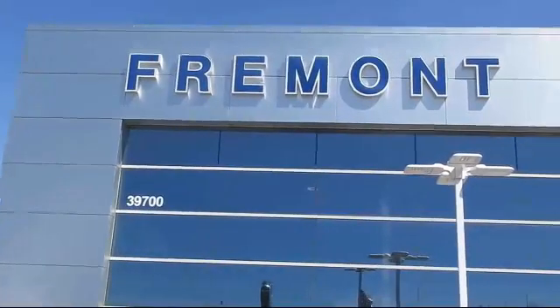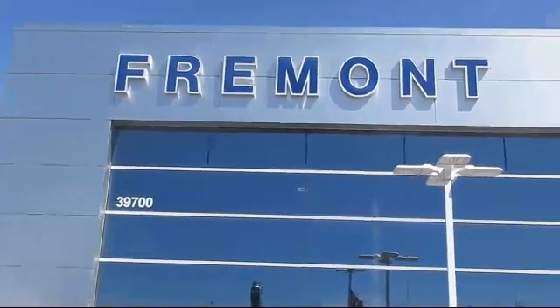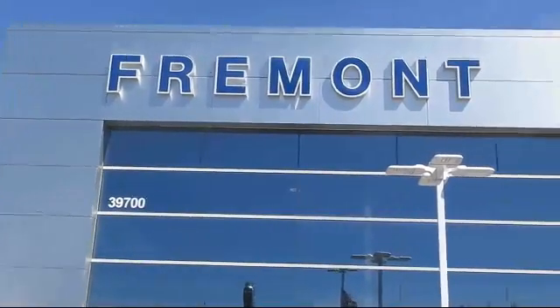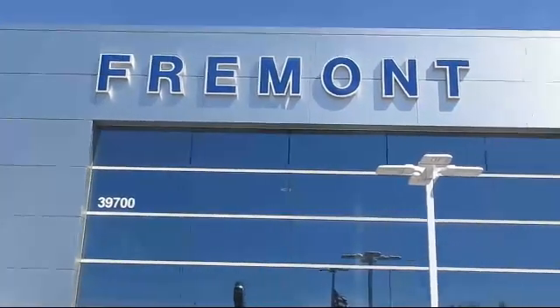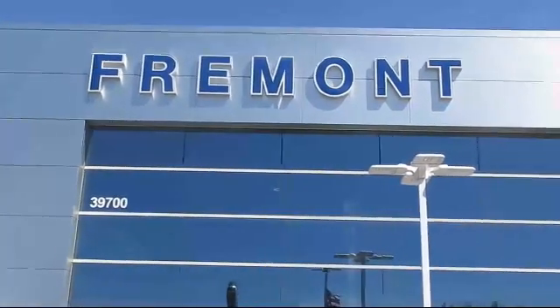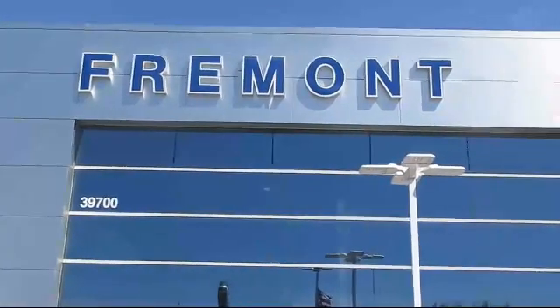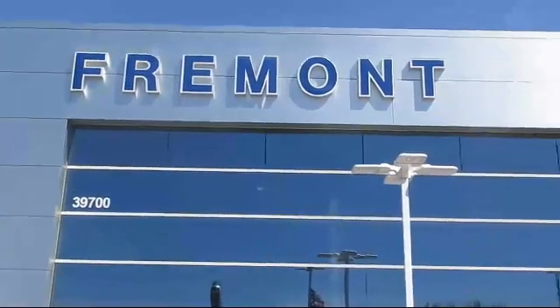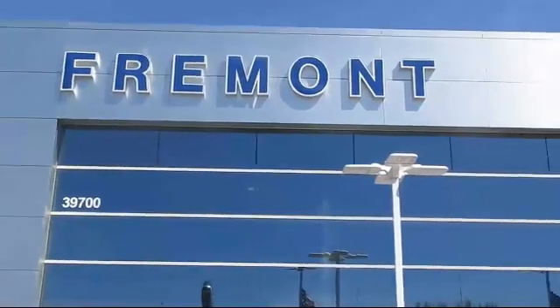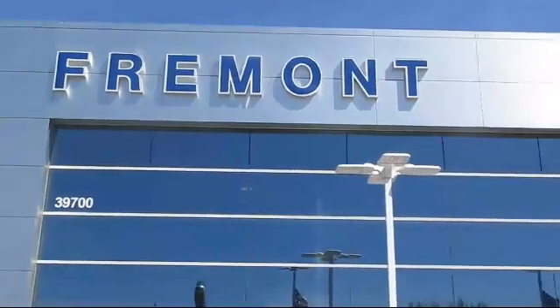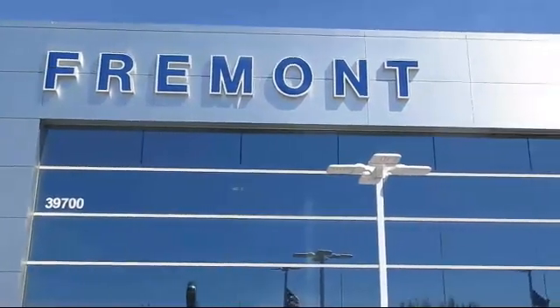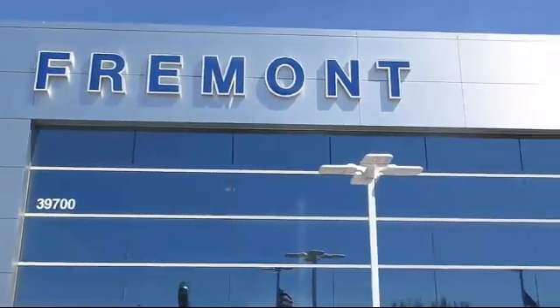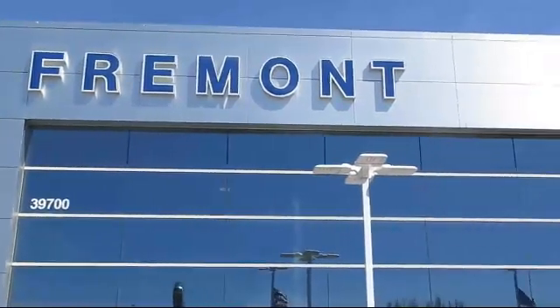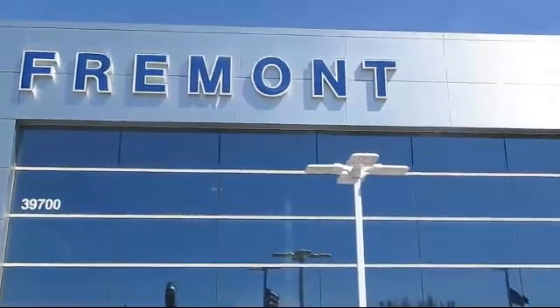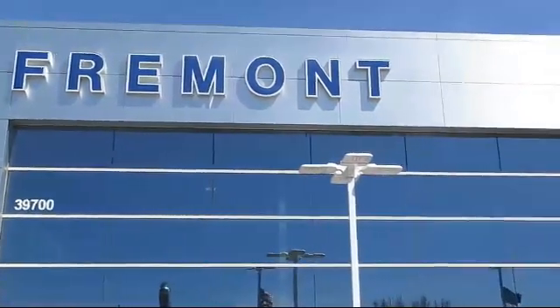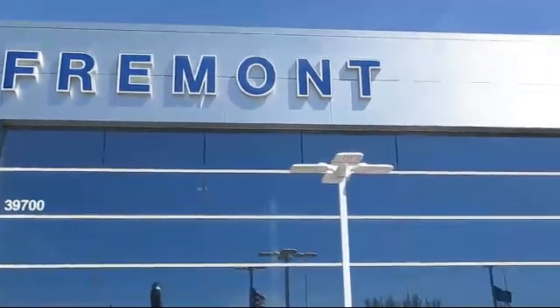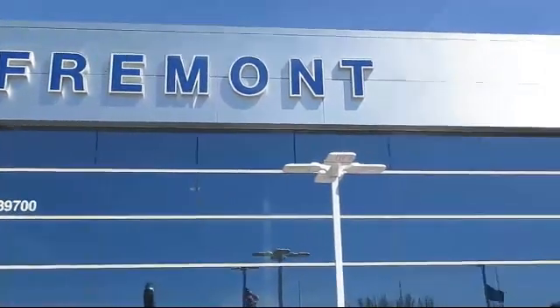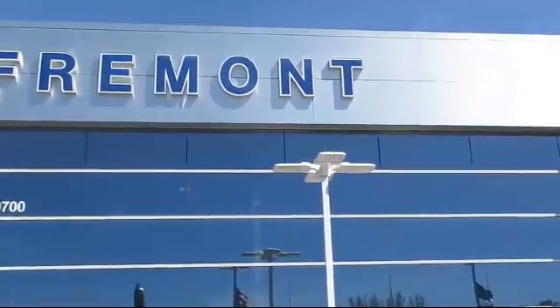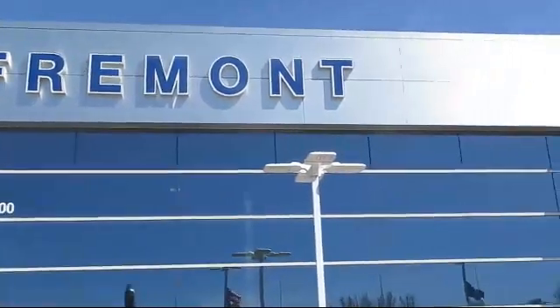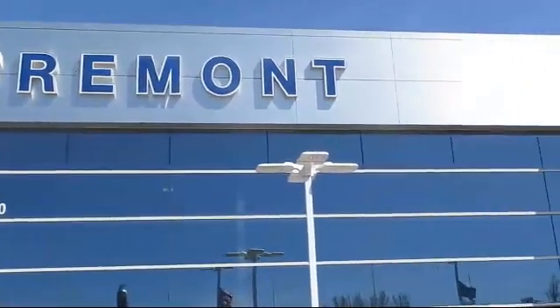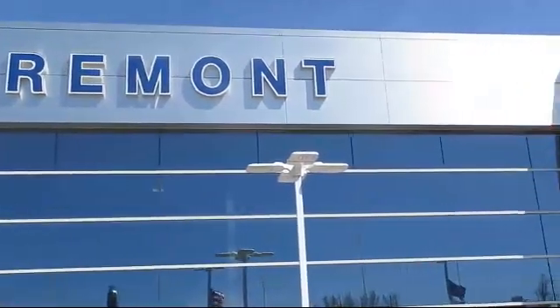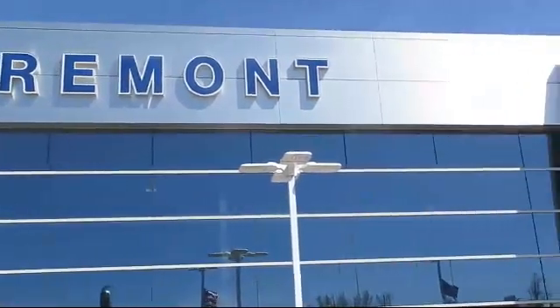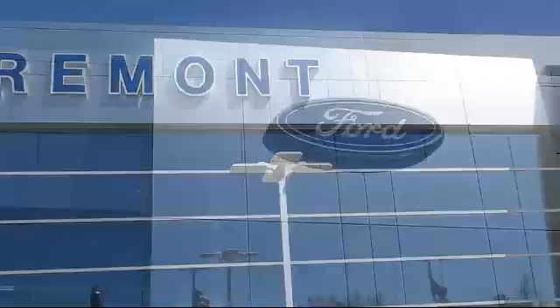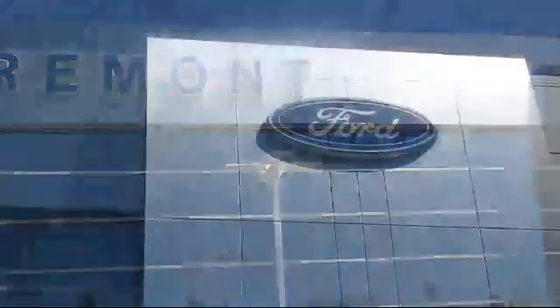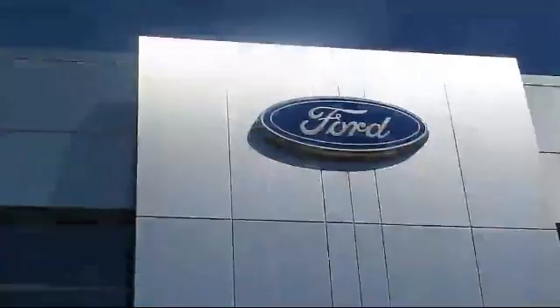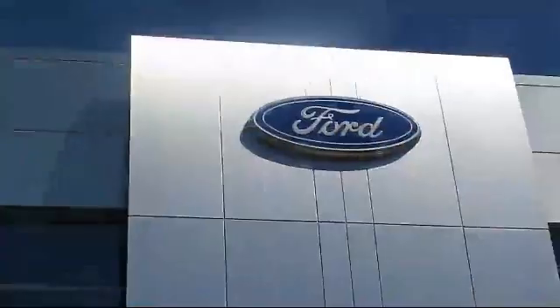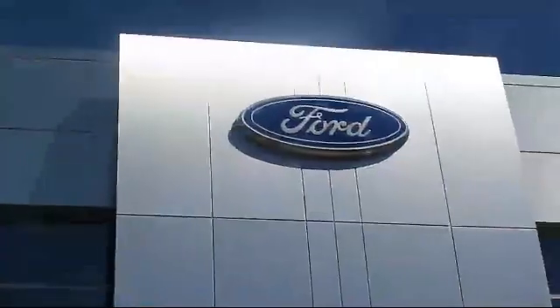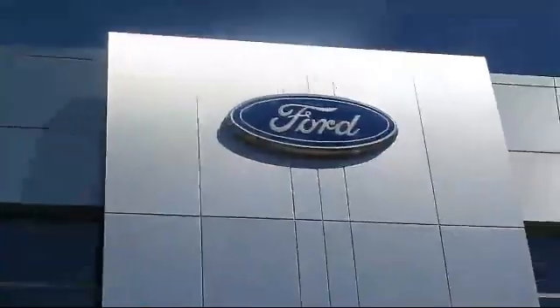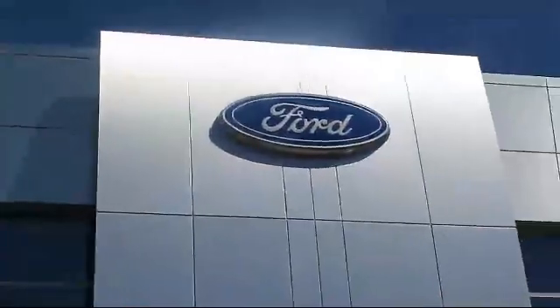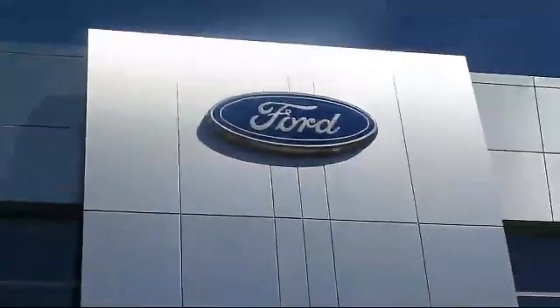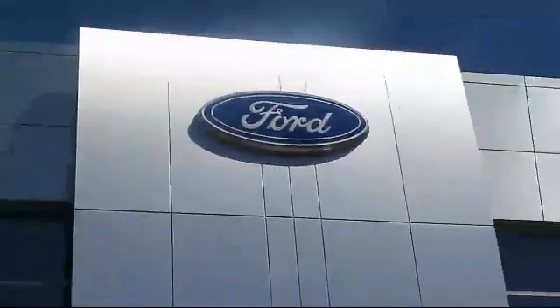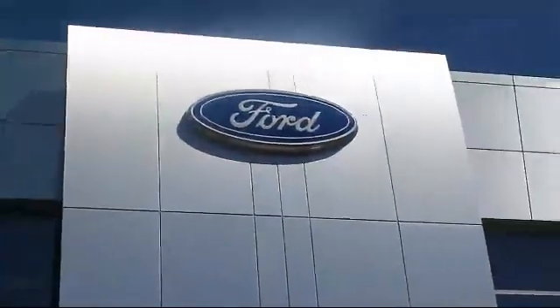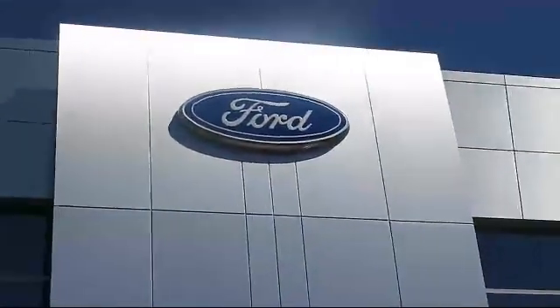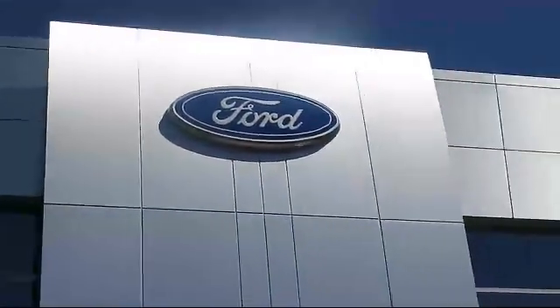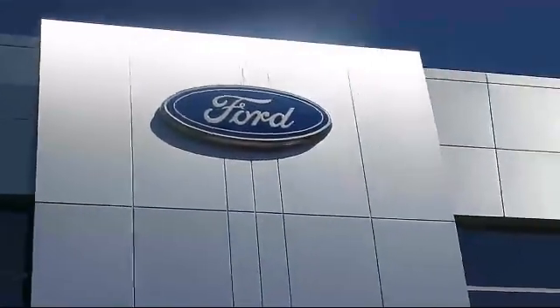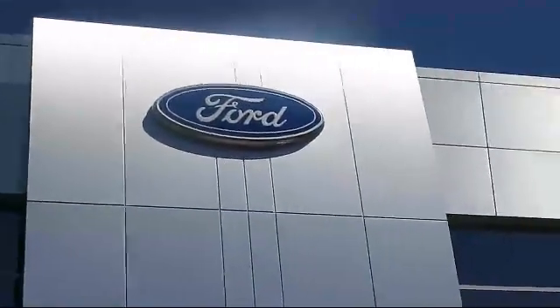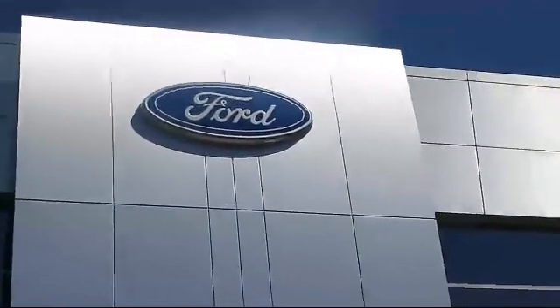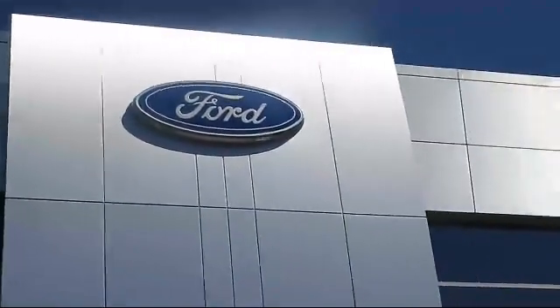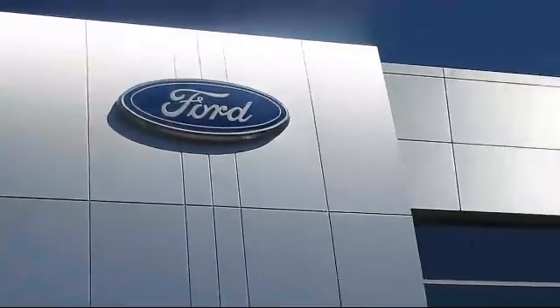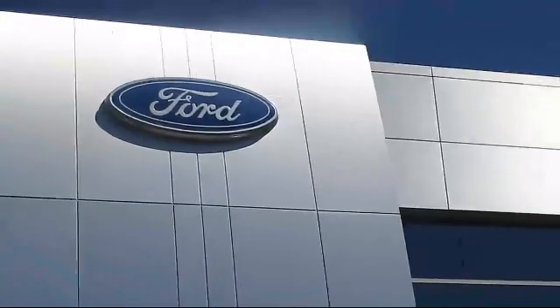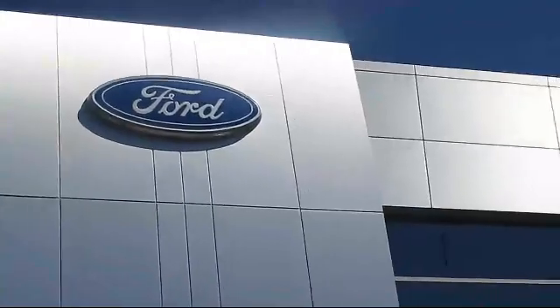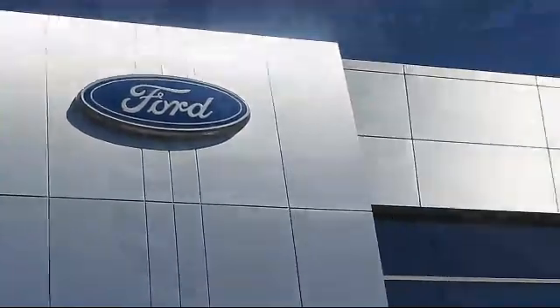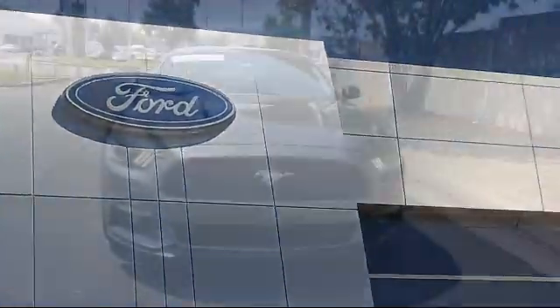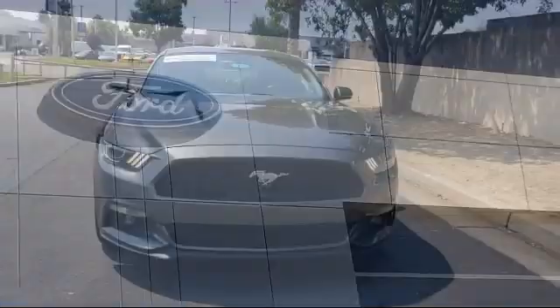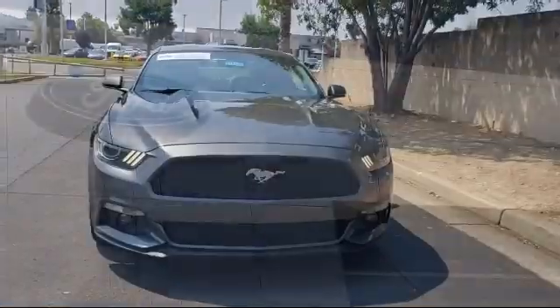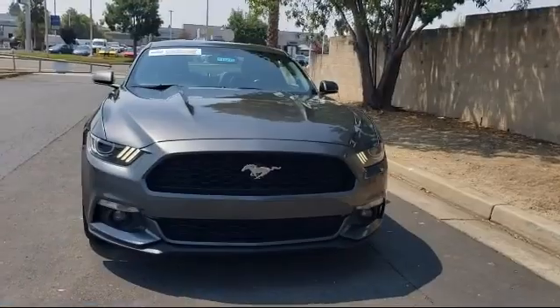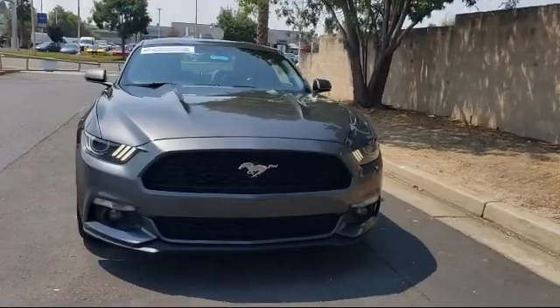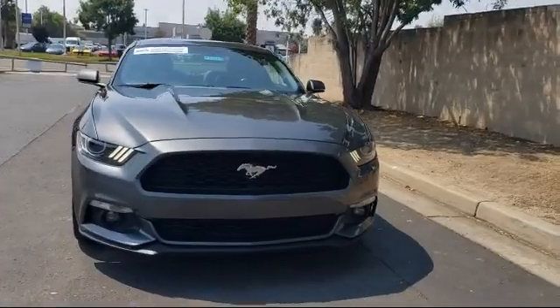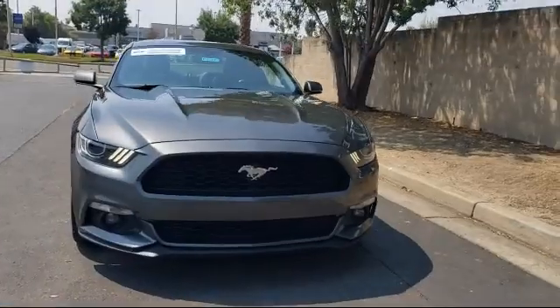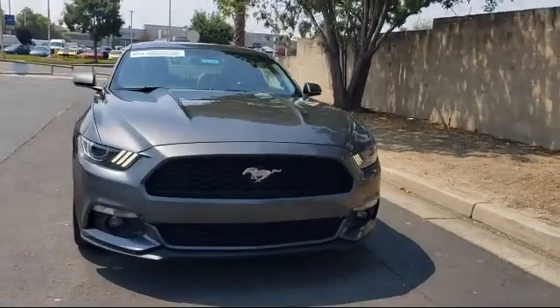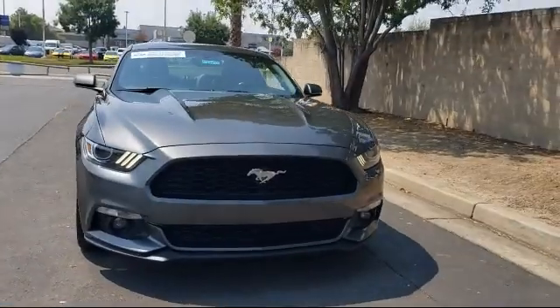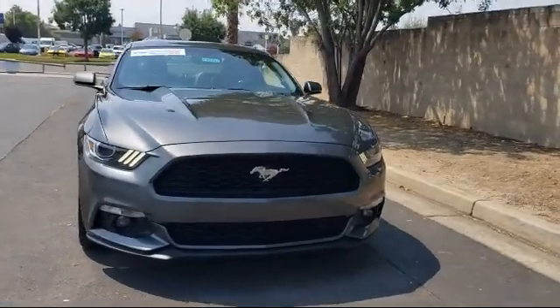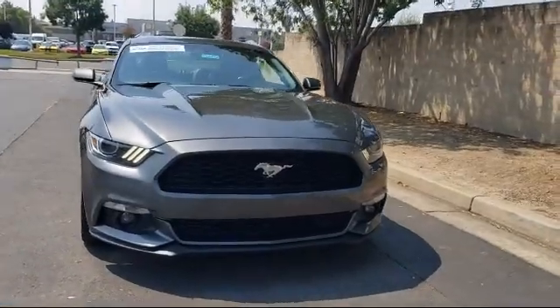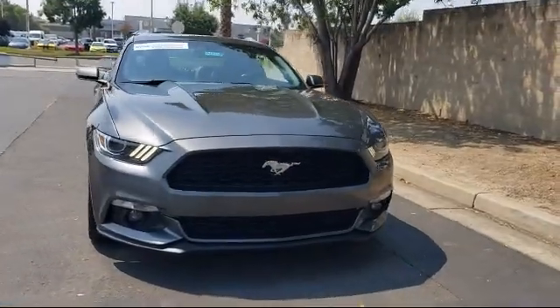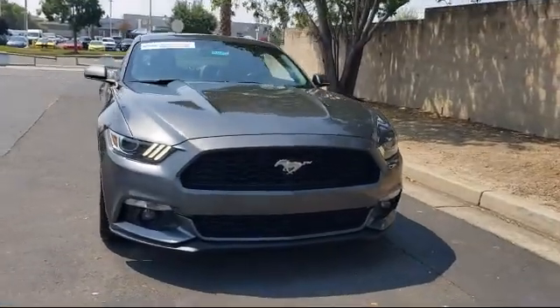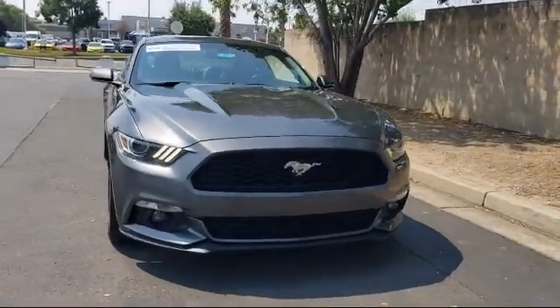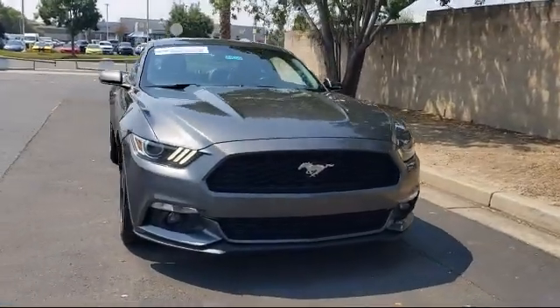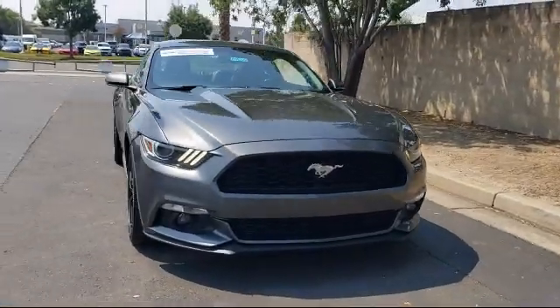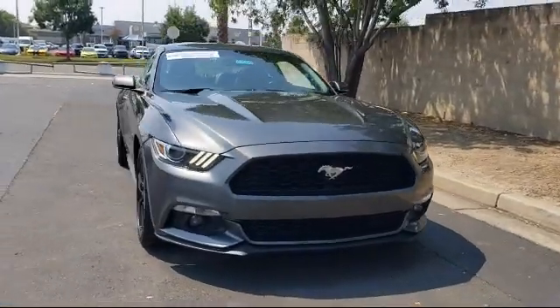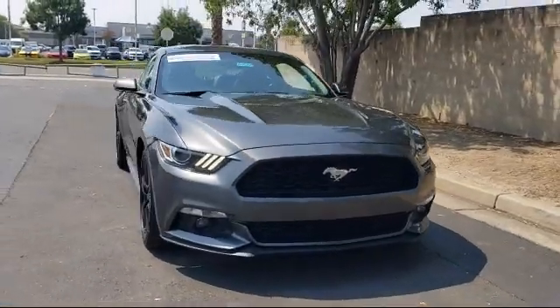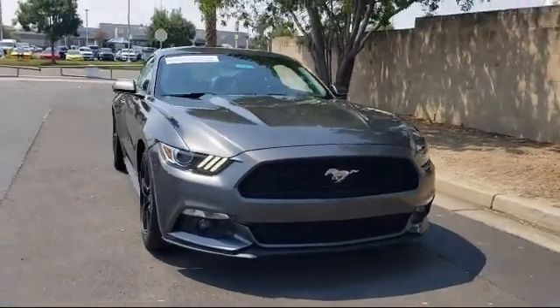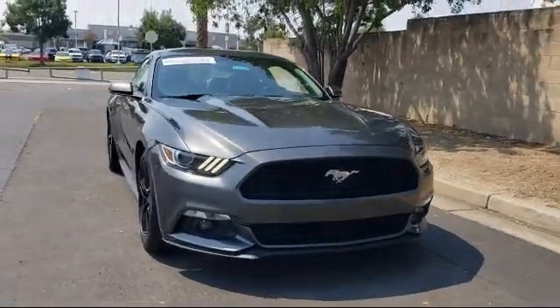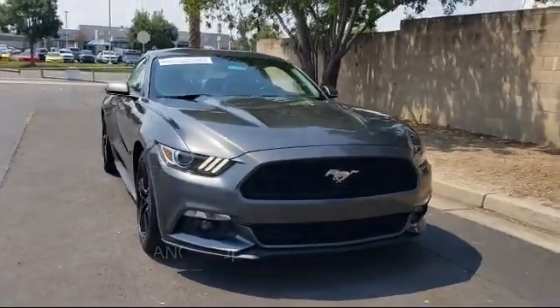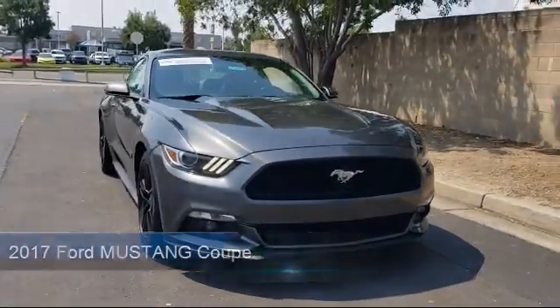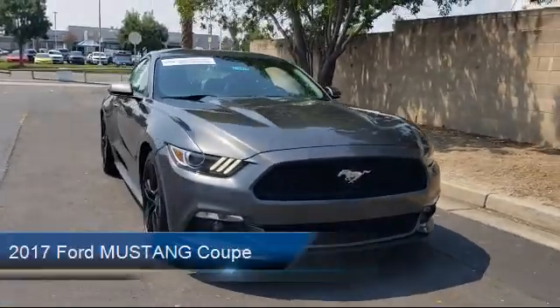Welcome to Fremont Ford, and here's a look at another vehicle from our great selection of pre-owned vehicles, and comes equipped with Rear Spoiler,